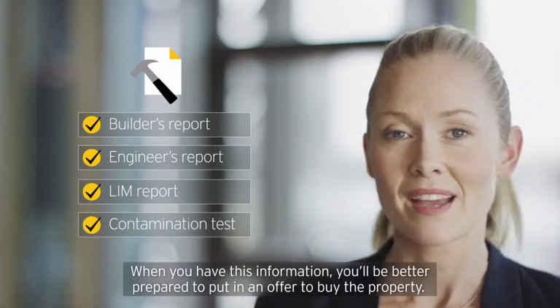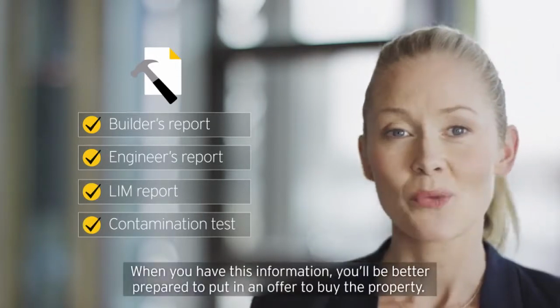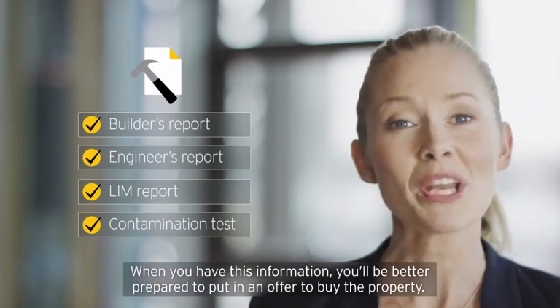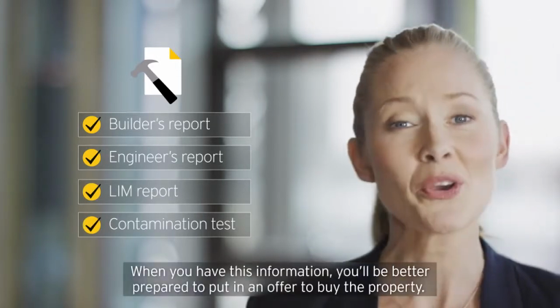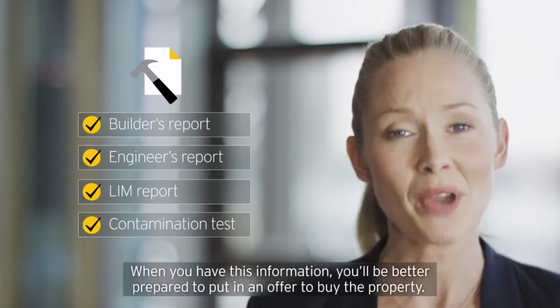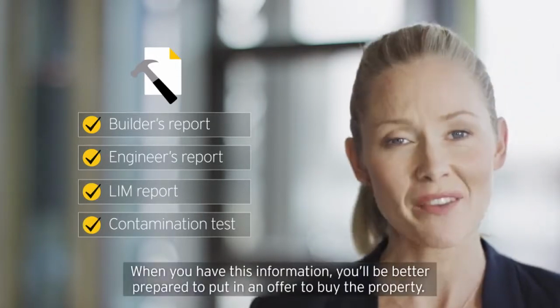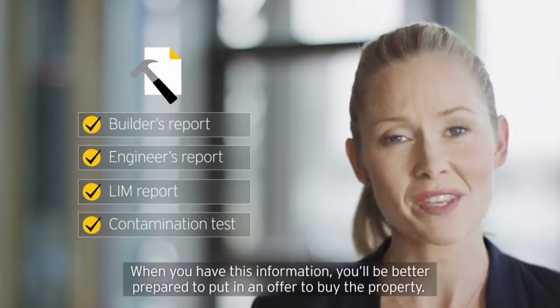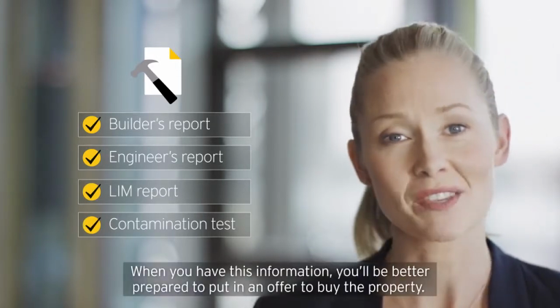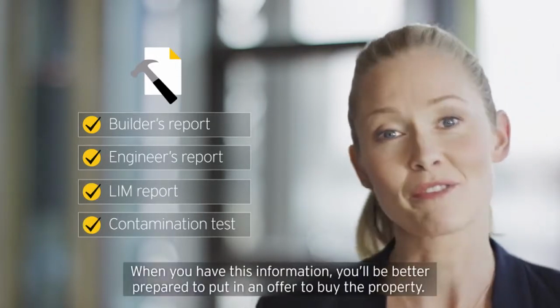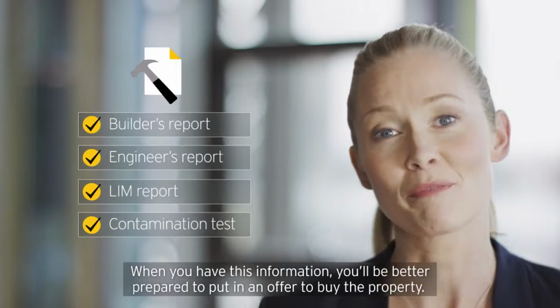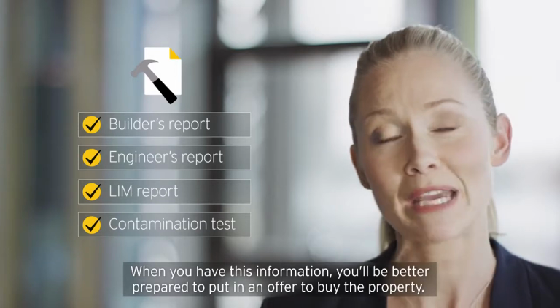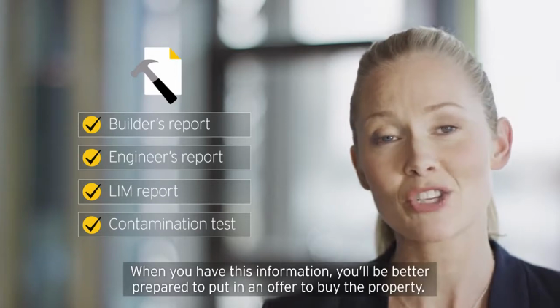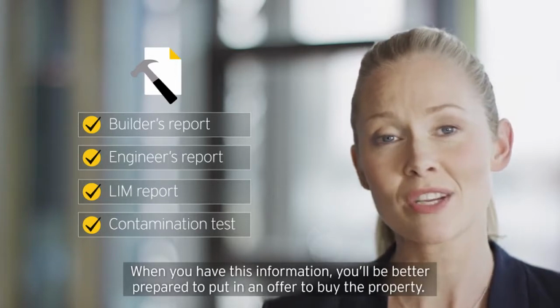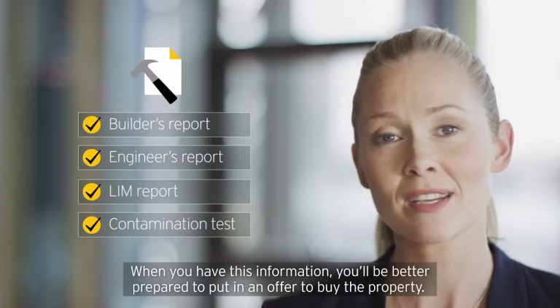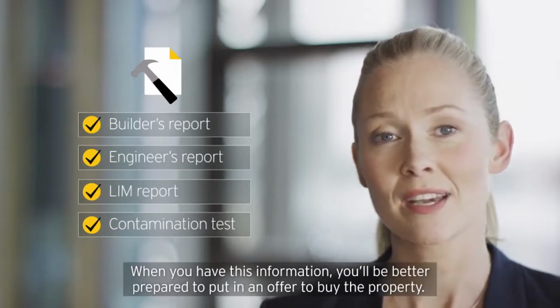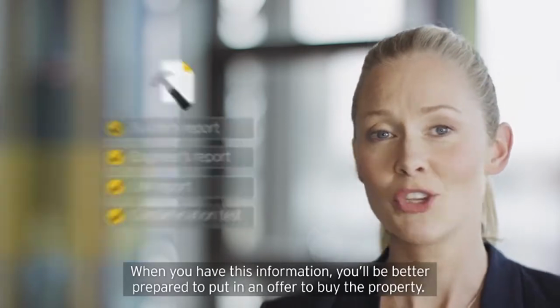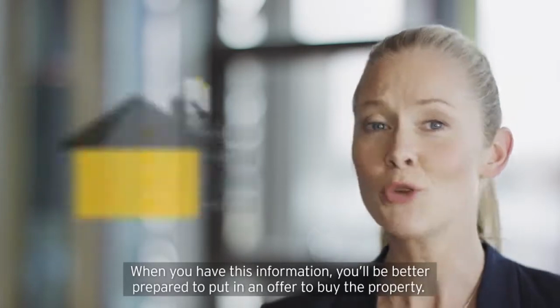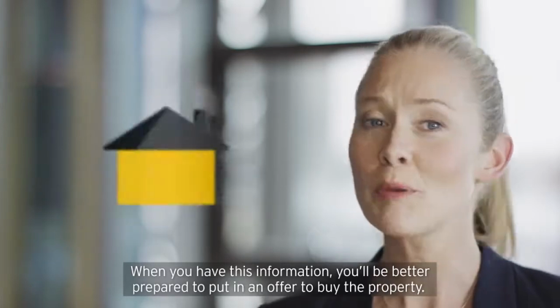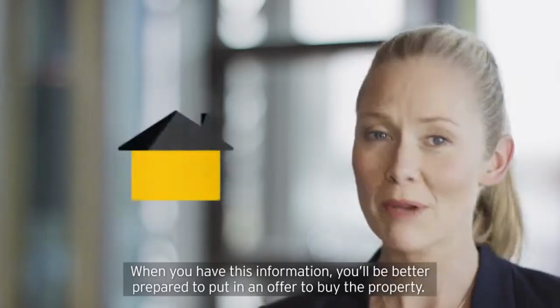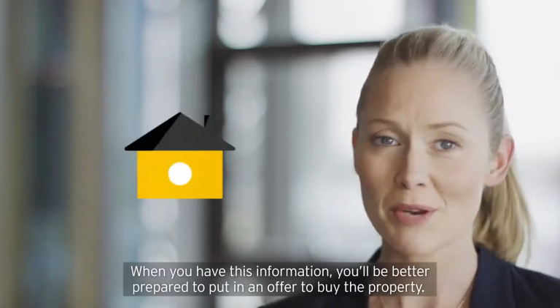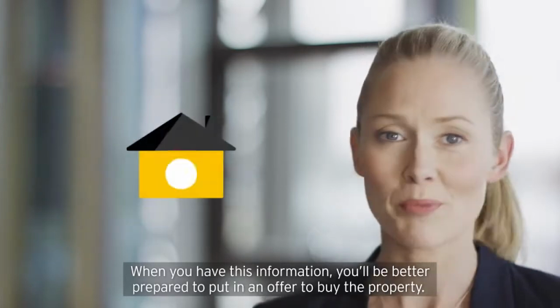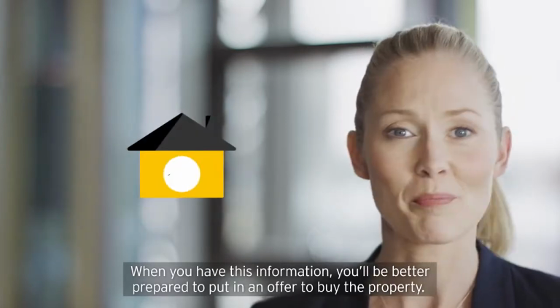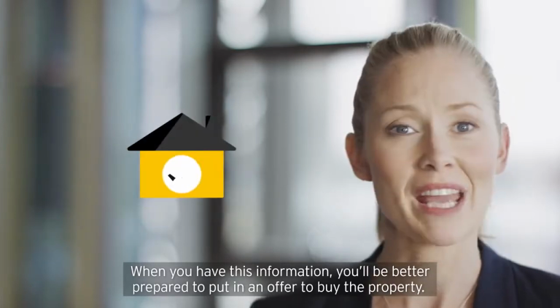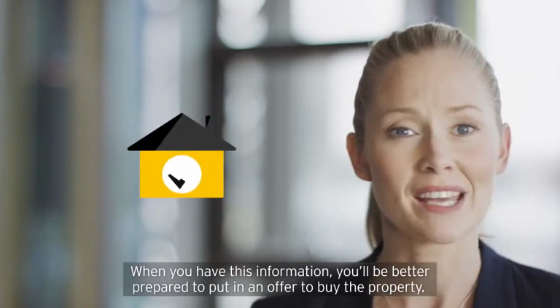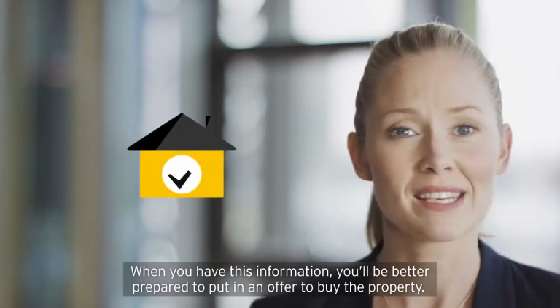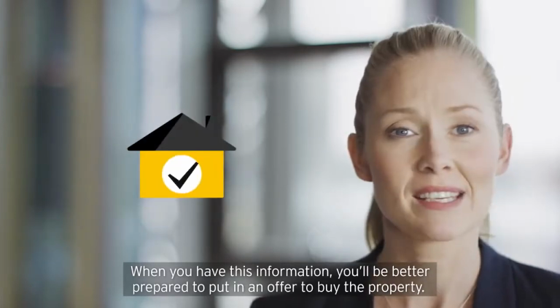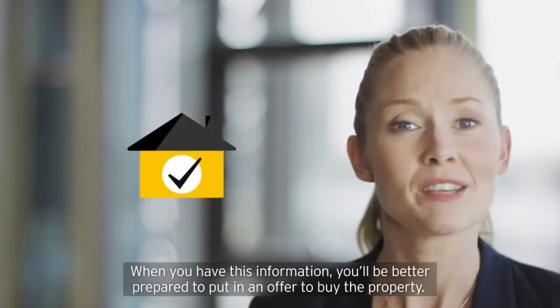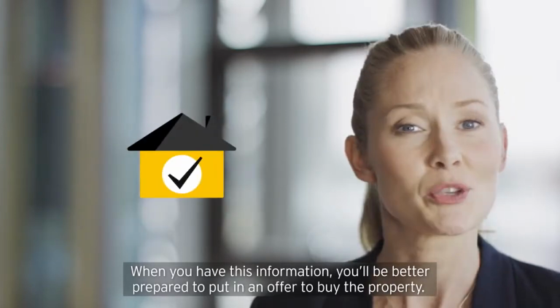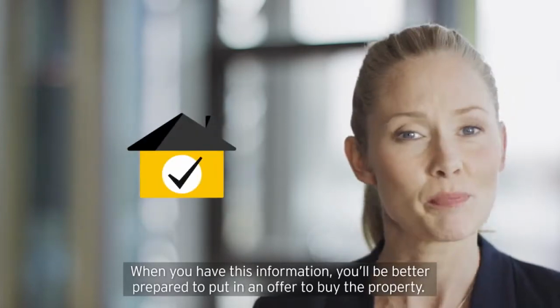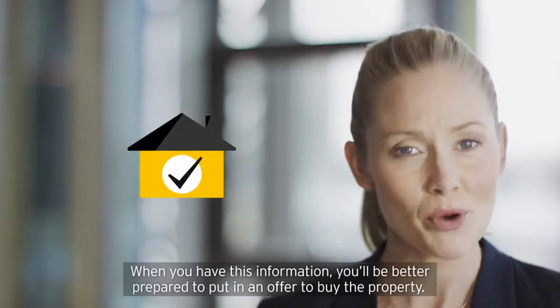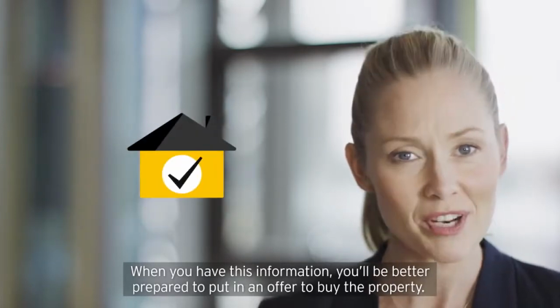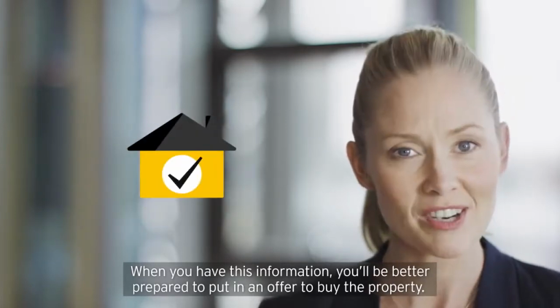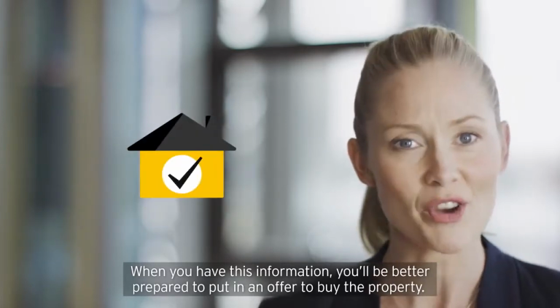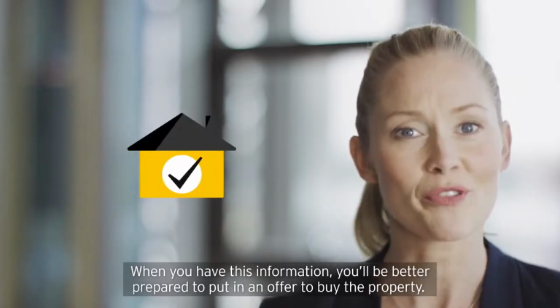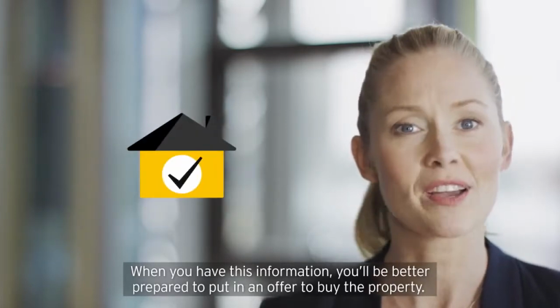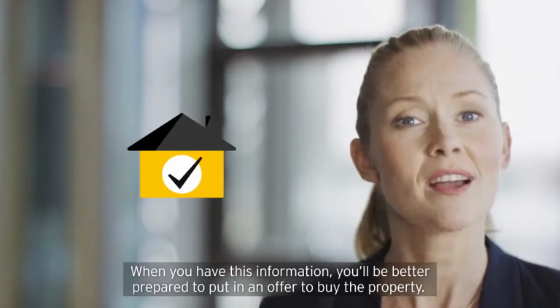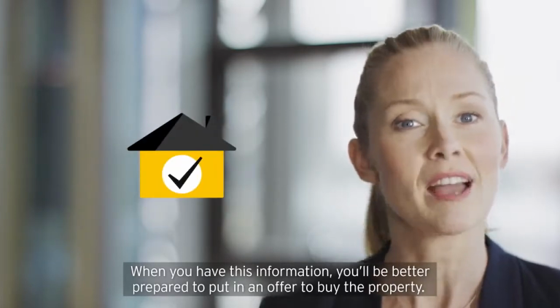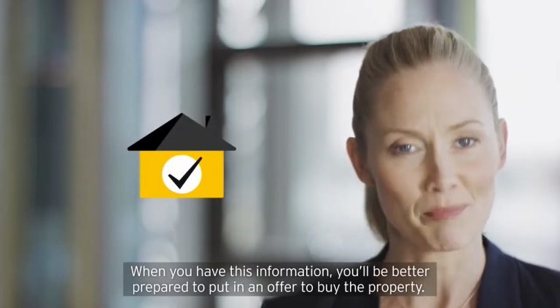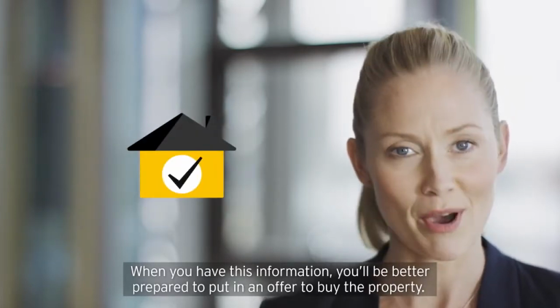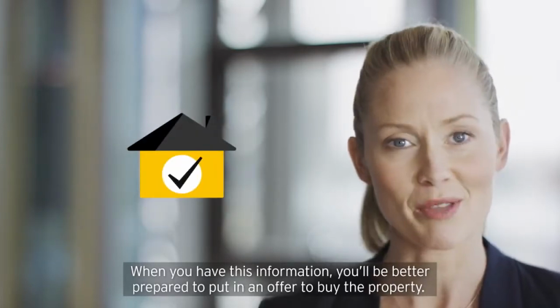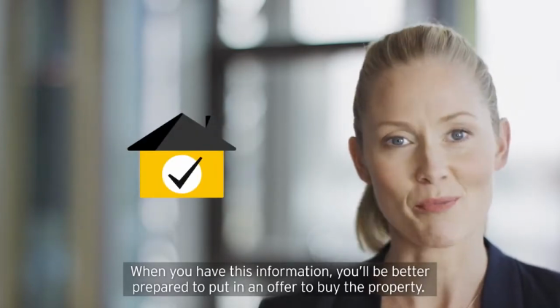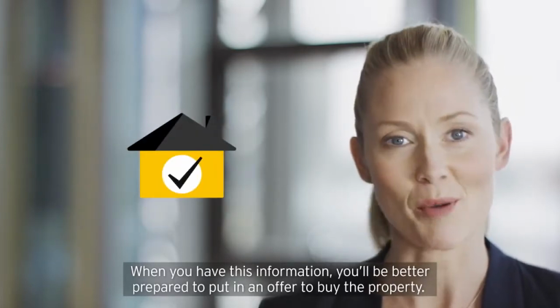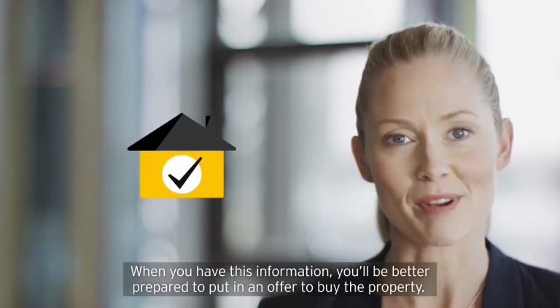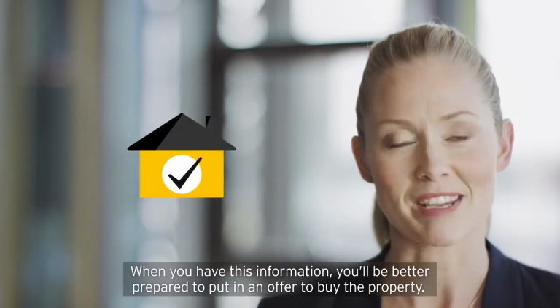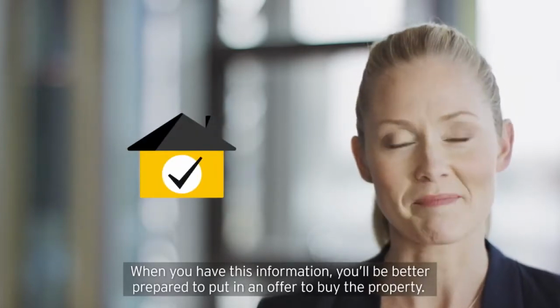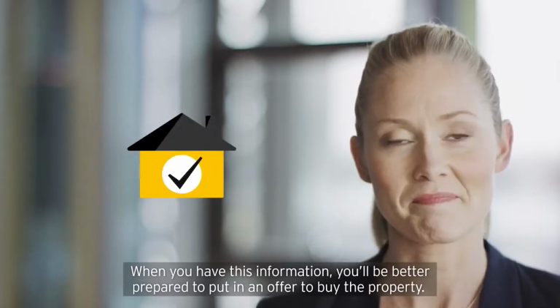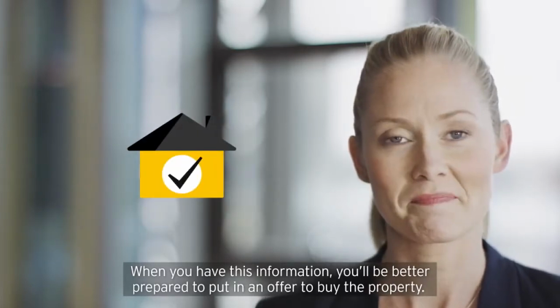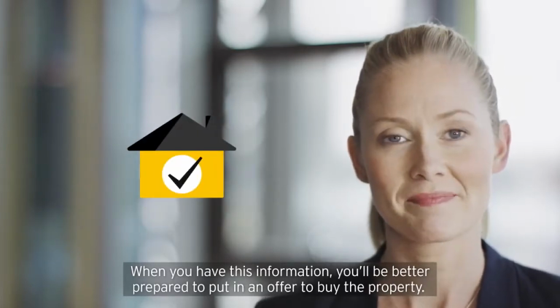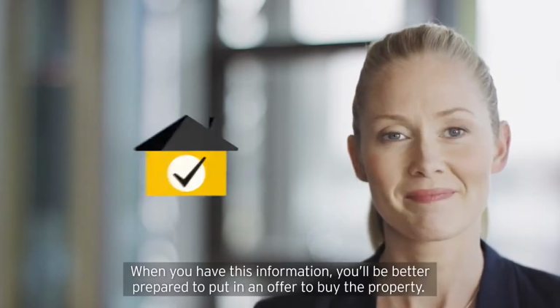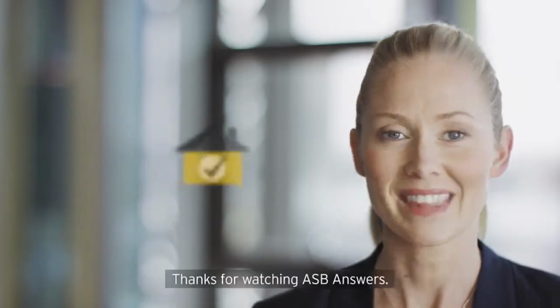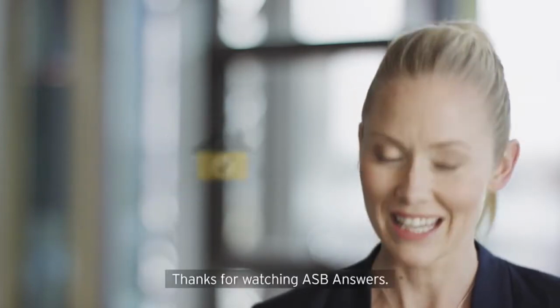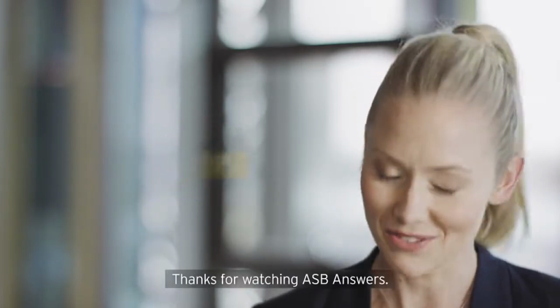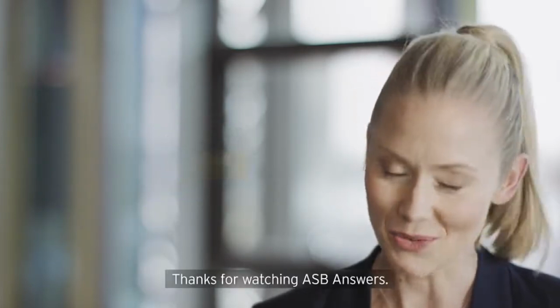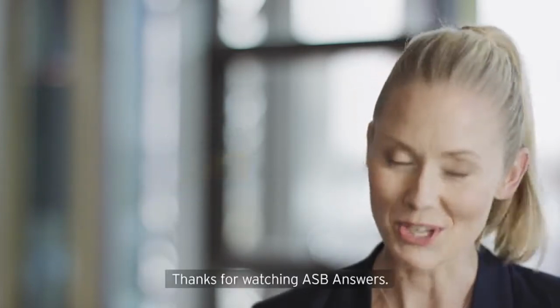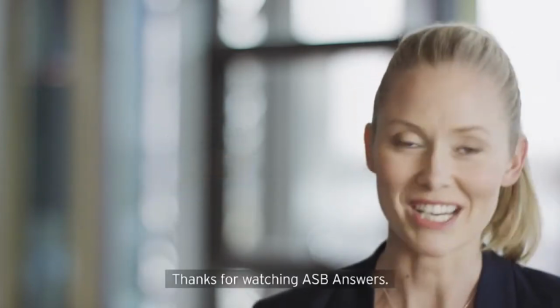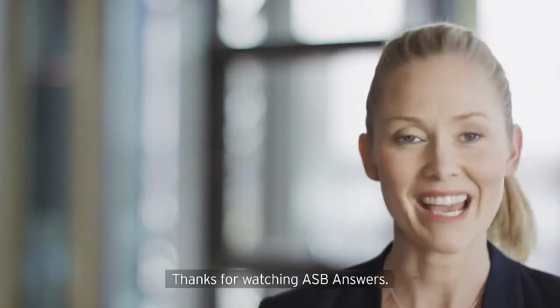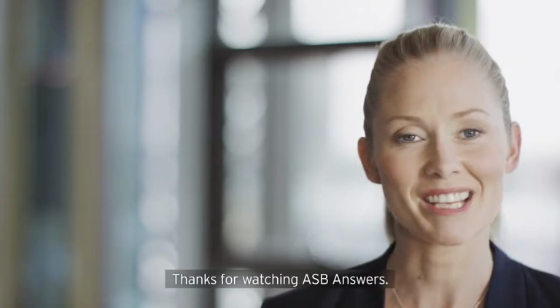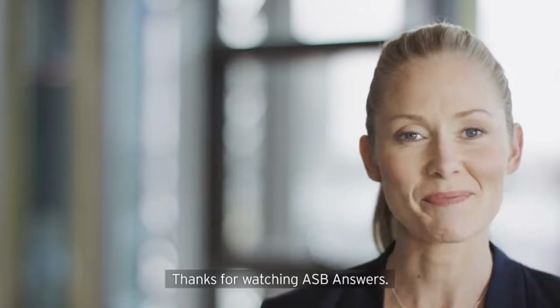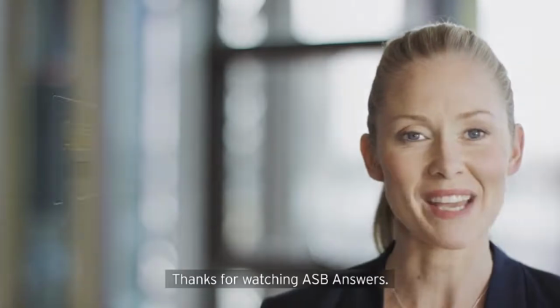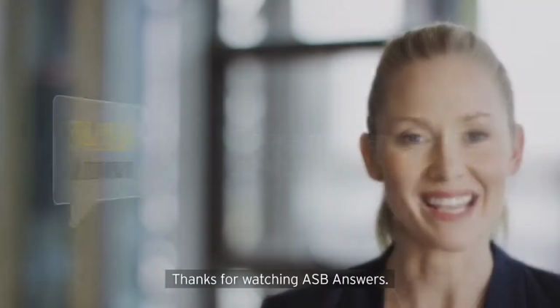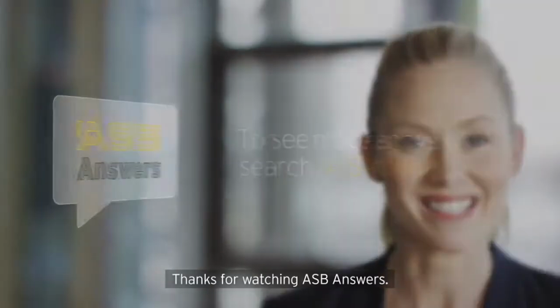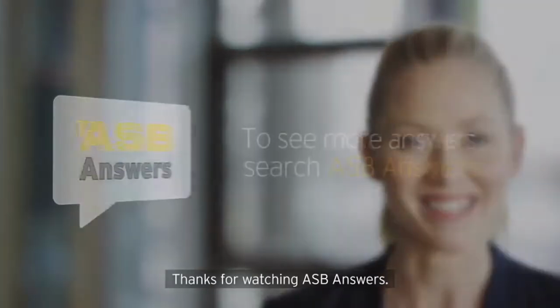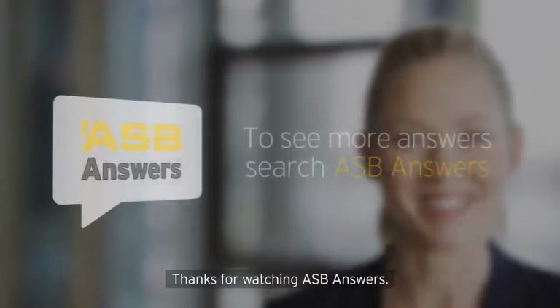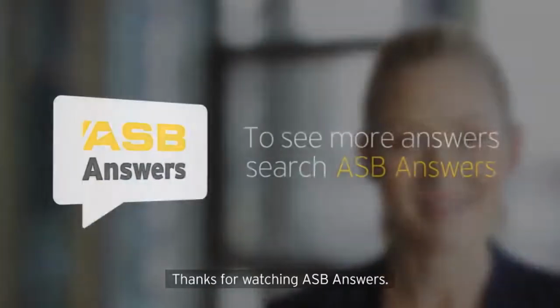When you have this information, you'll be better prepared to put in an offer and buy the property. Thanks for watching ASB Answers.